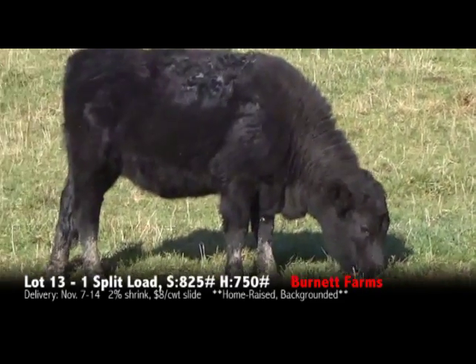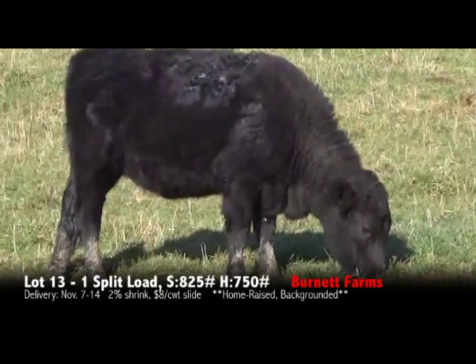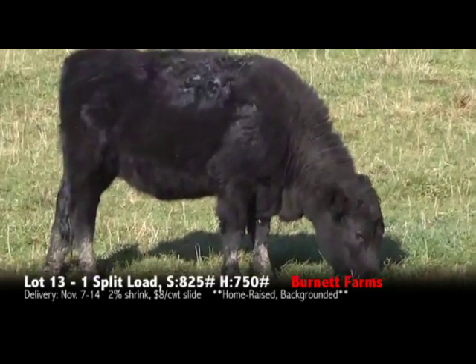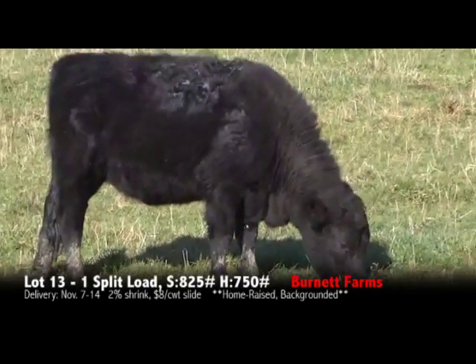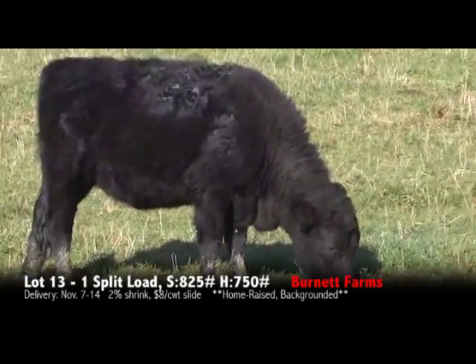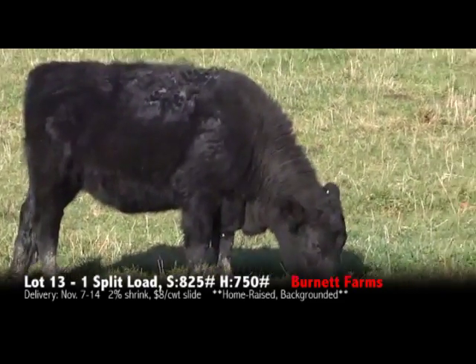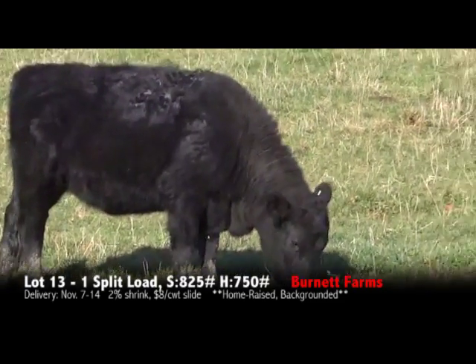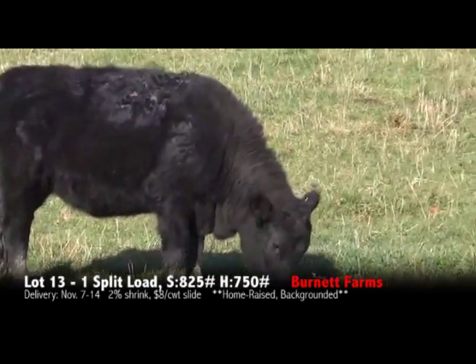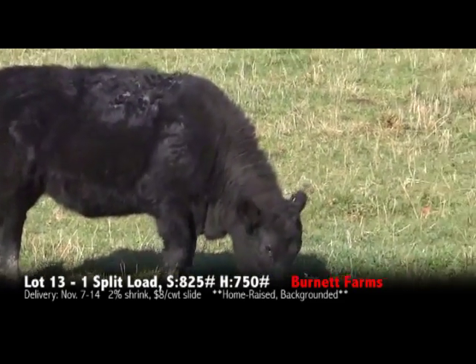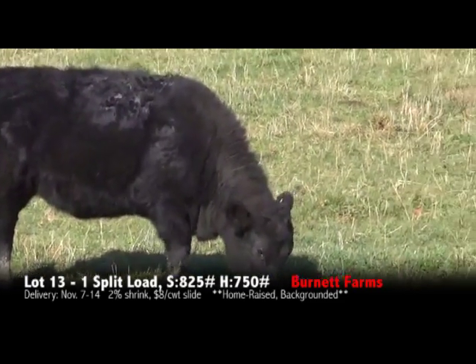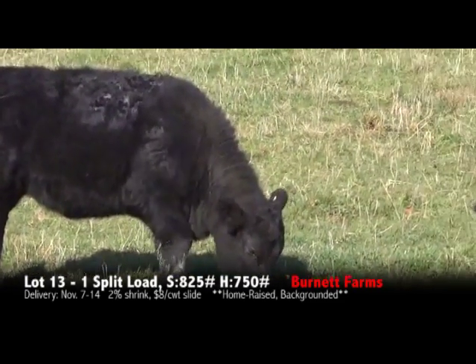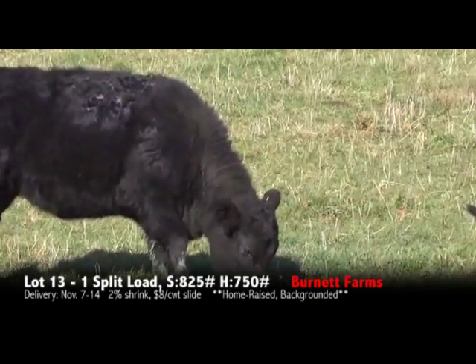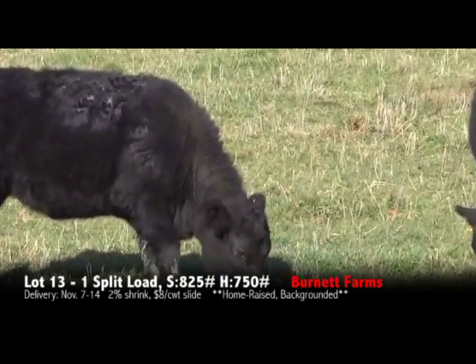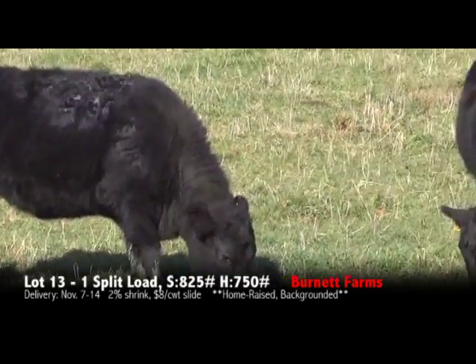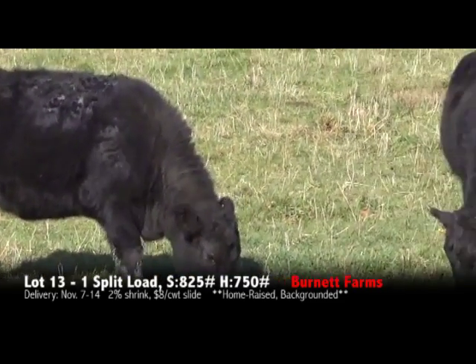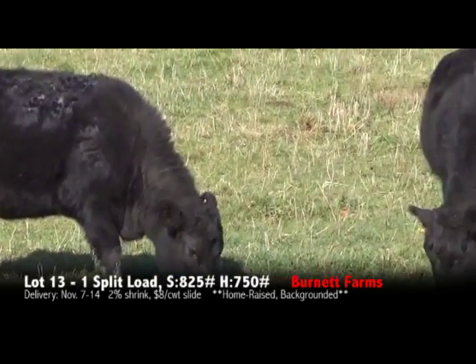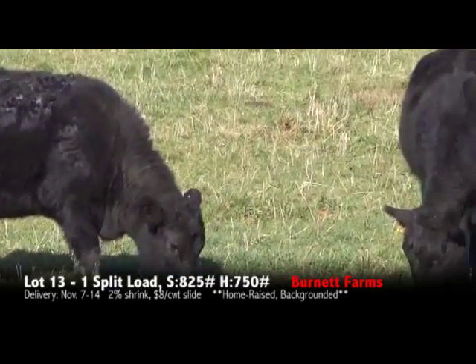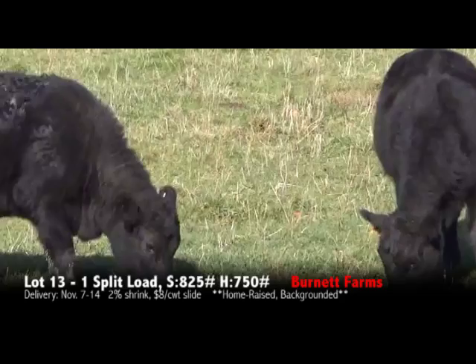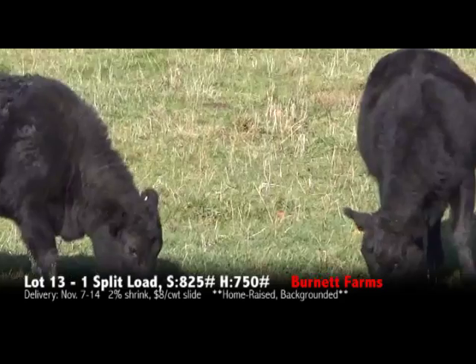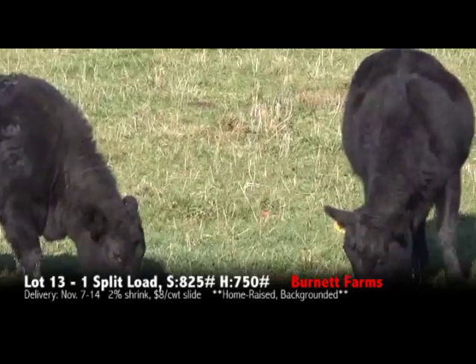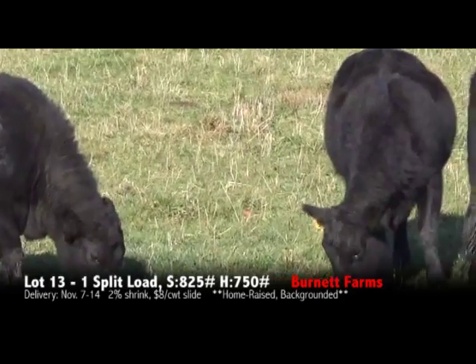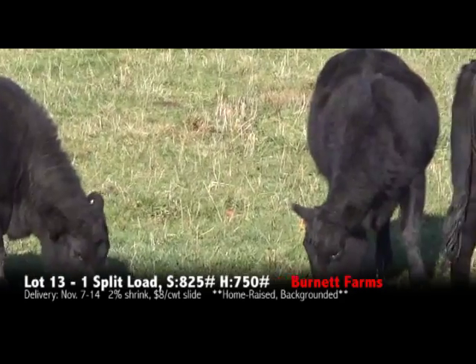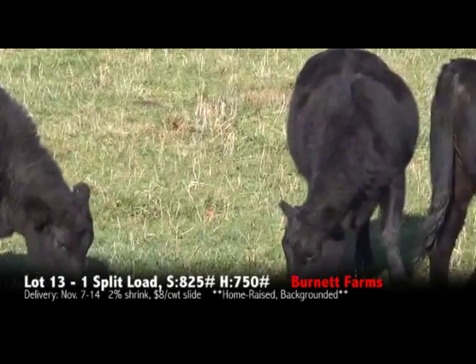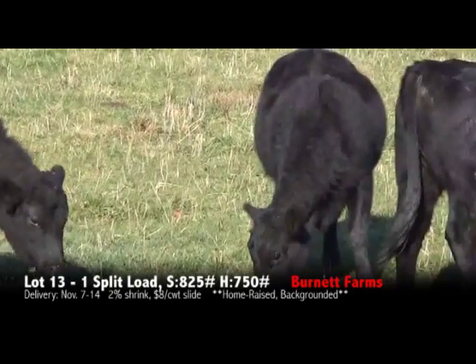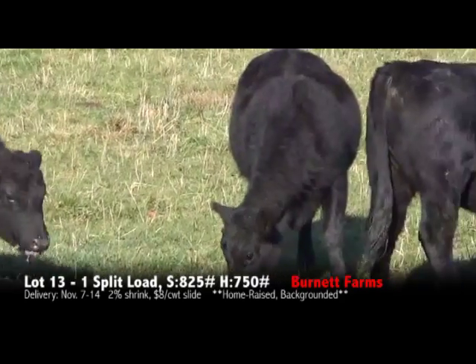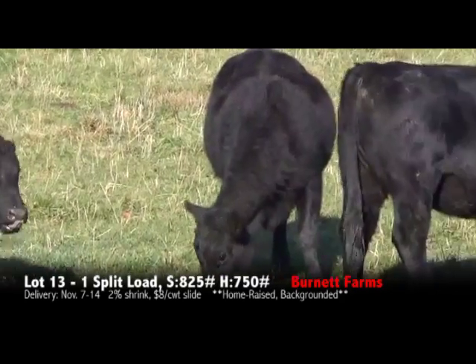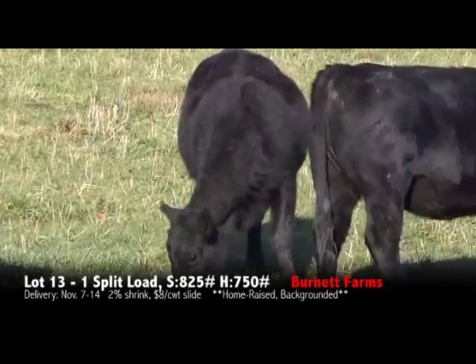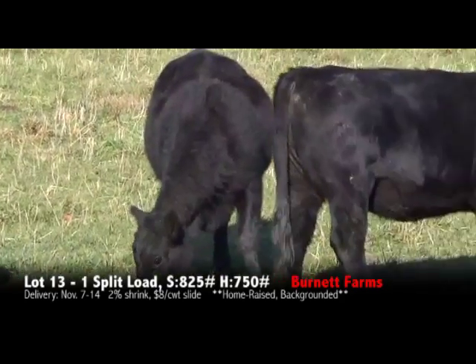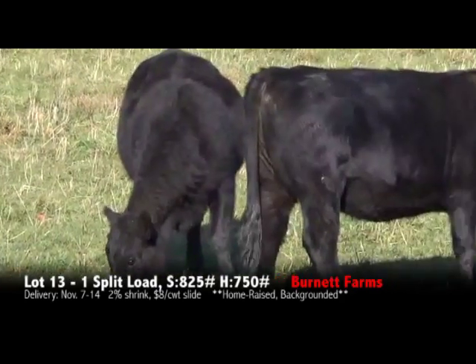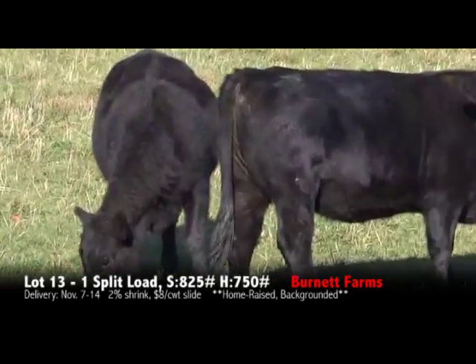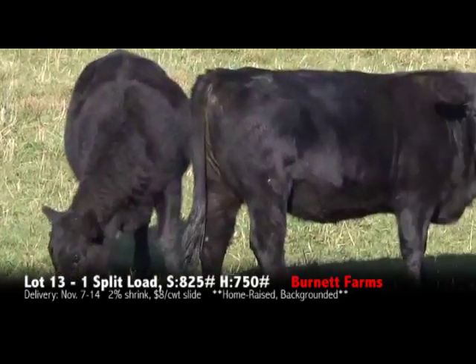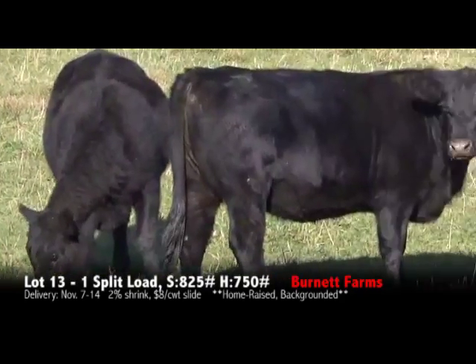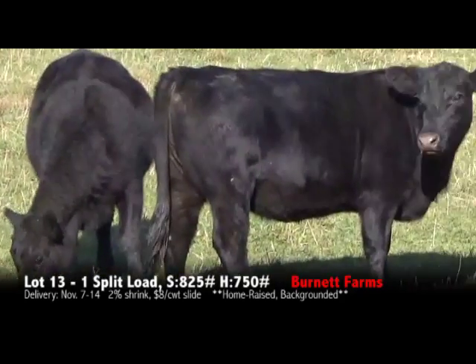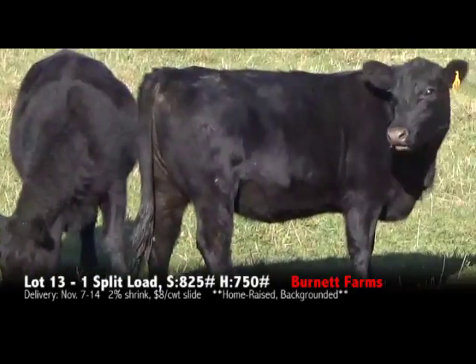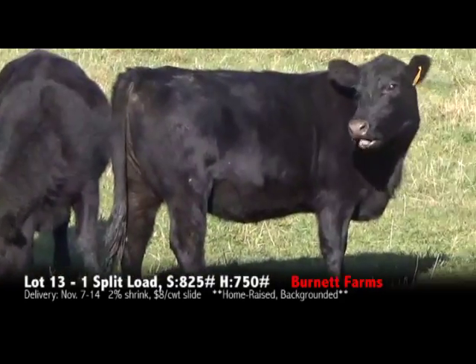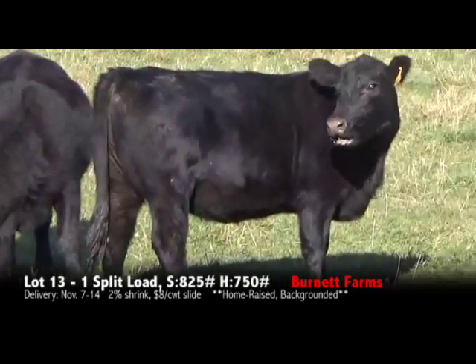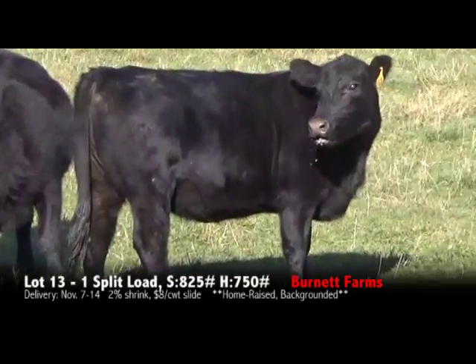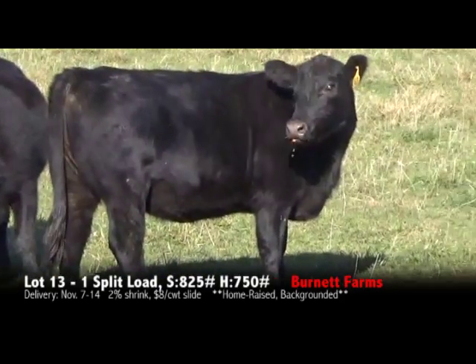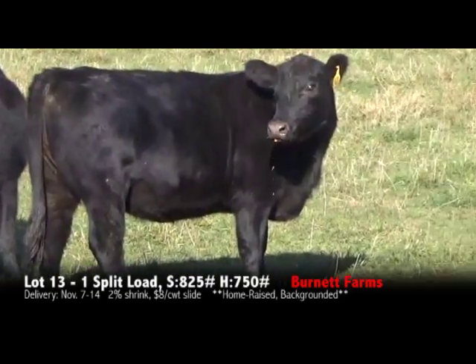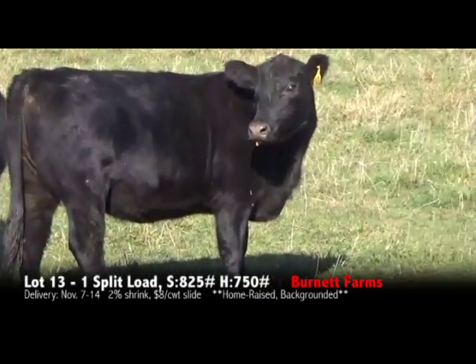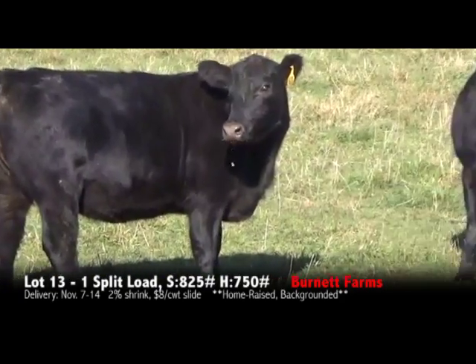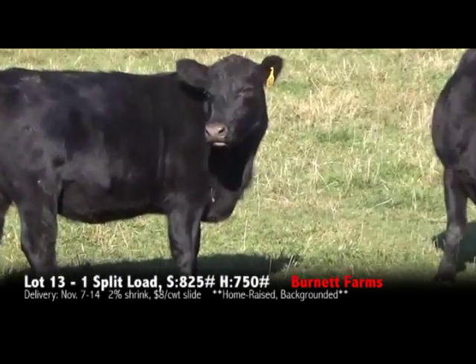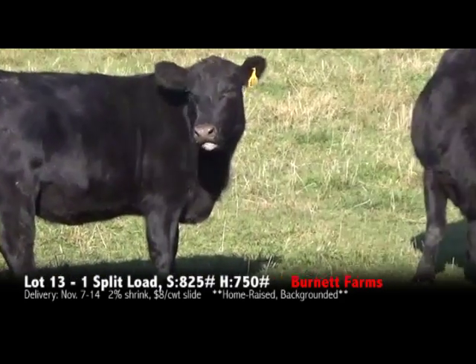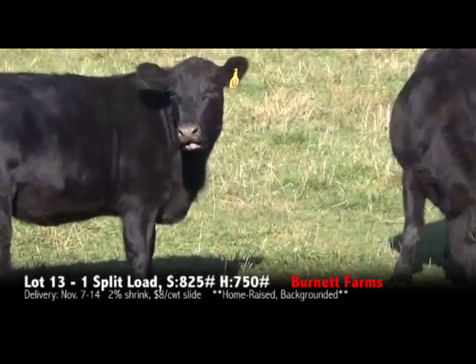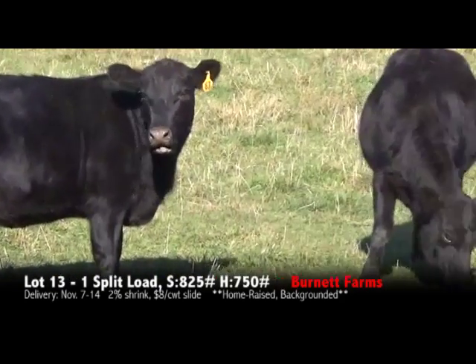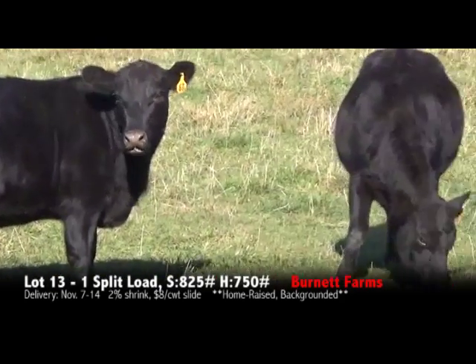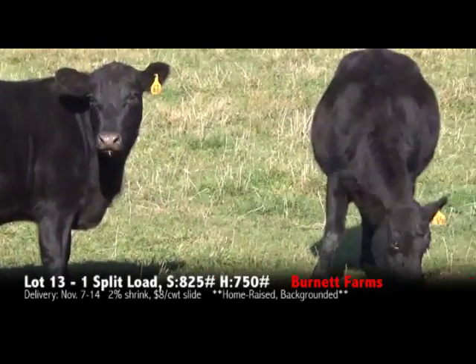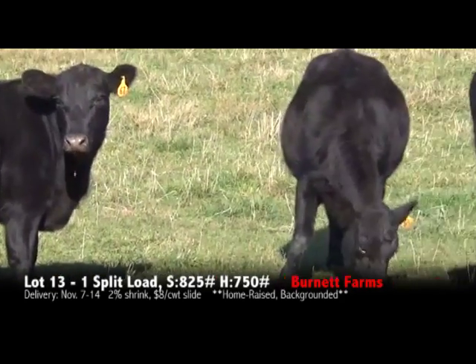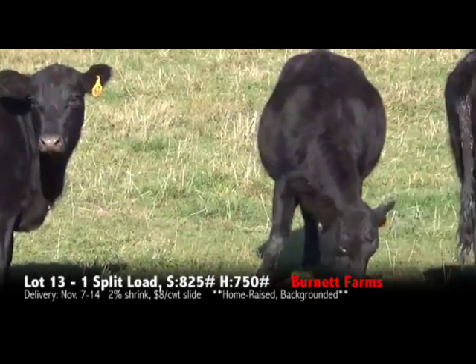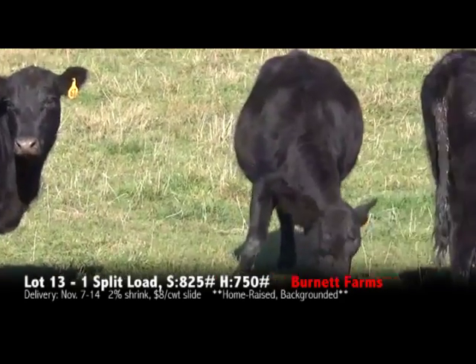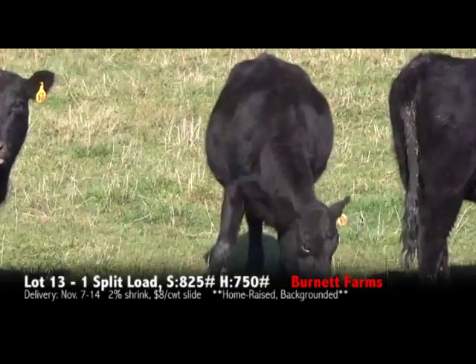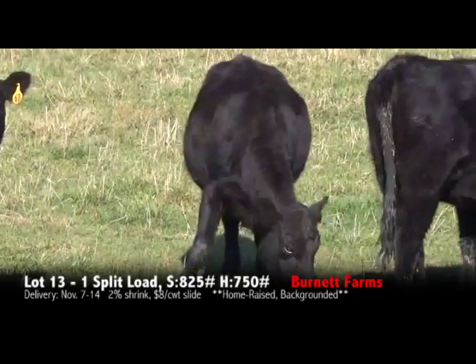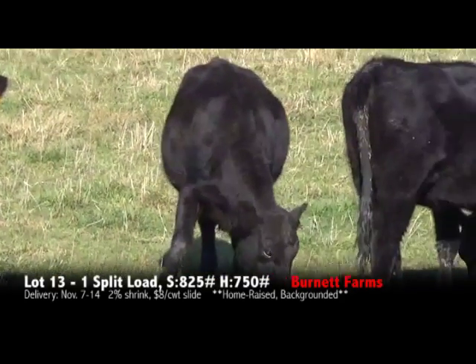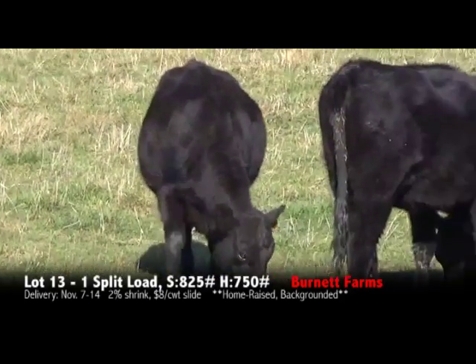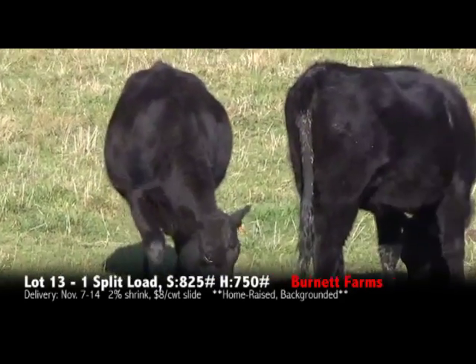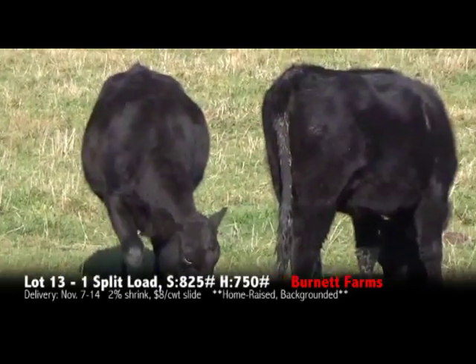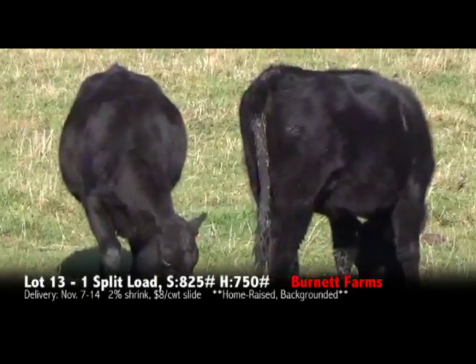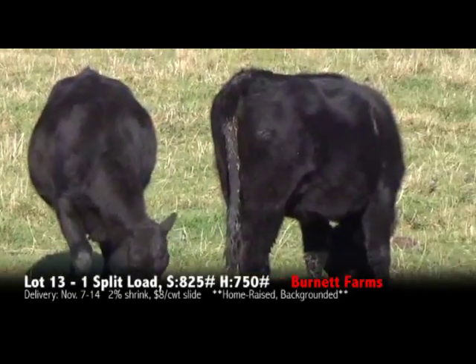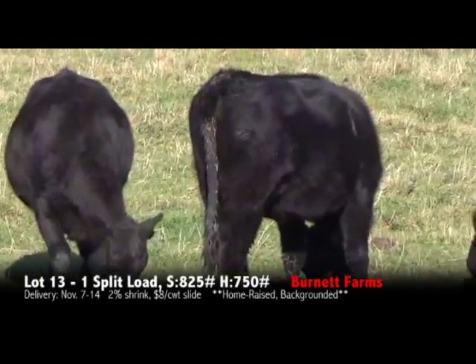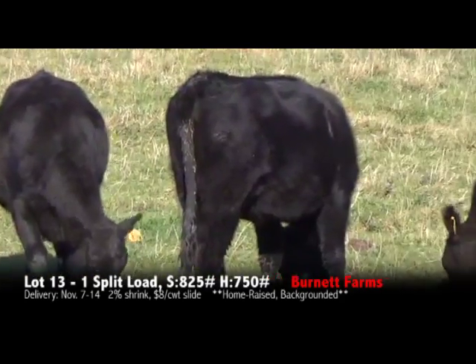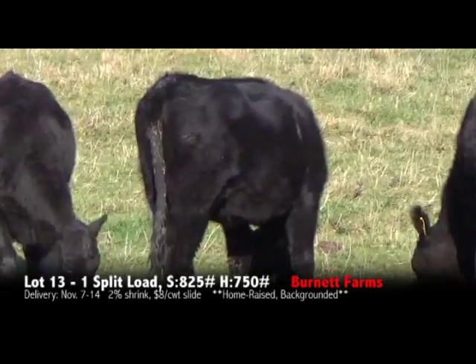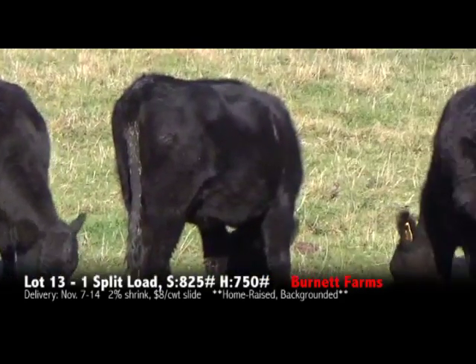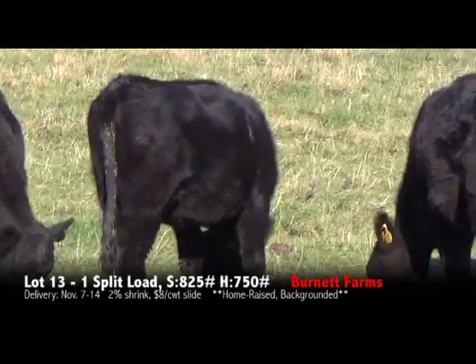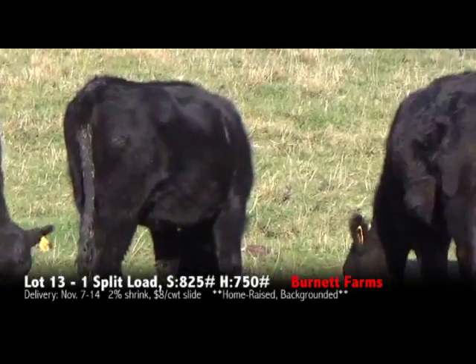Again, the feed is only used to keep these heifers coming. They are pasture and grass-raised cattle here in the mountains of Virginia.